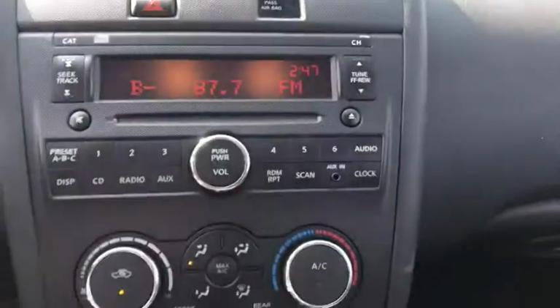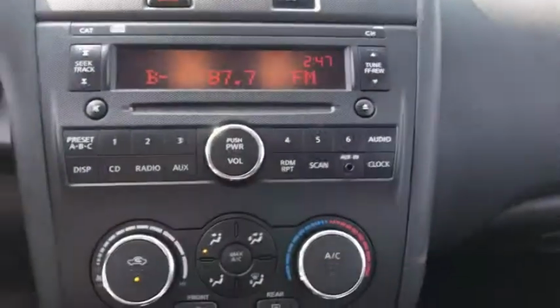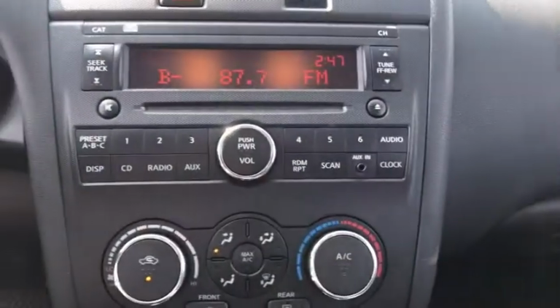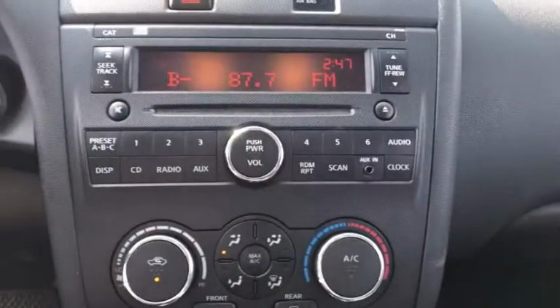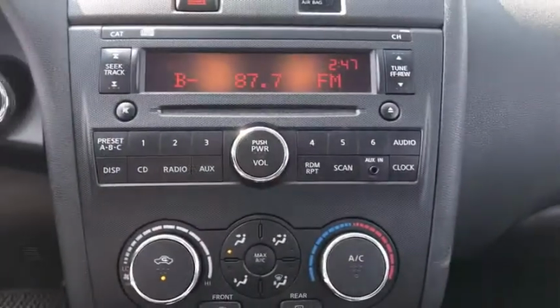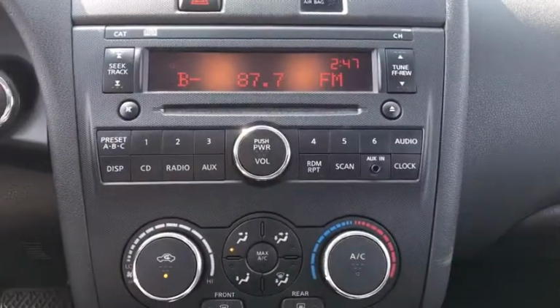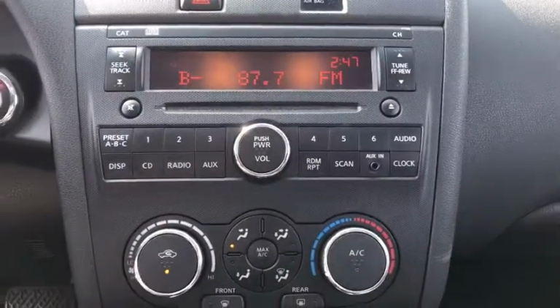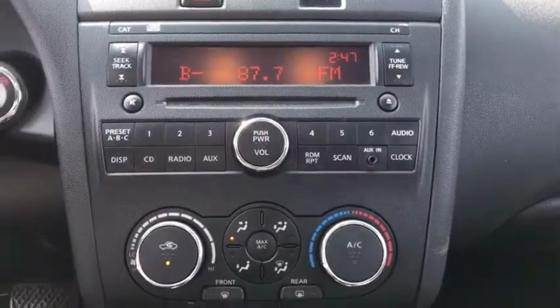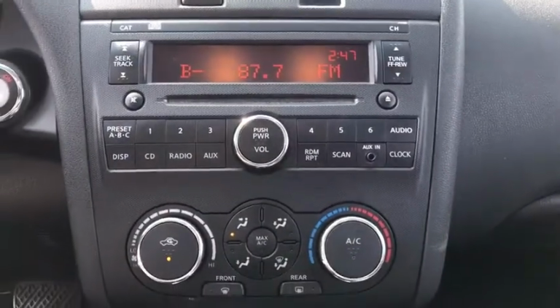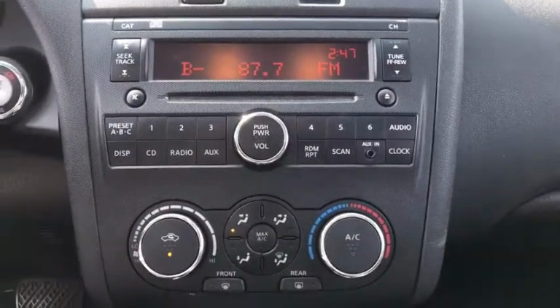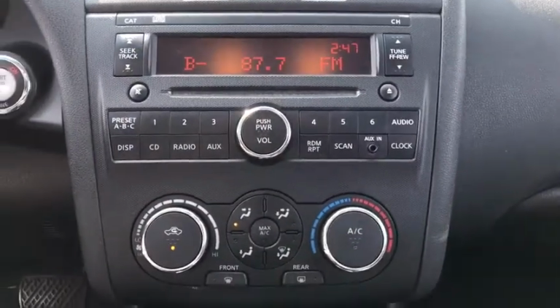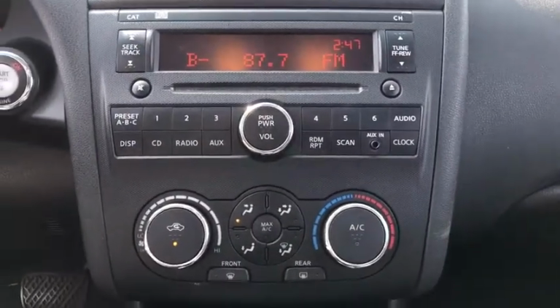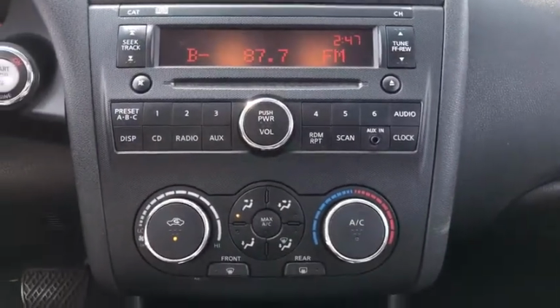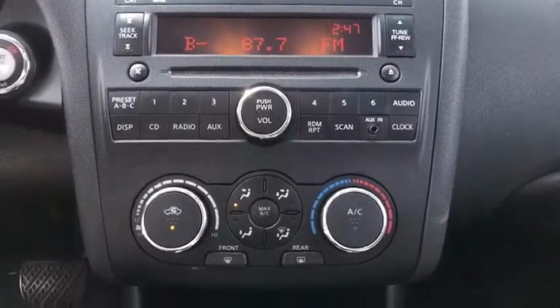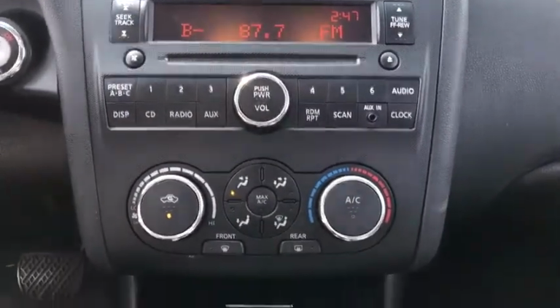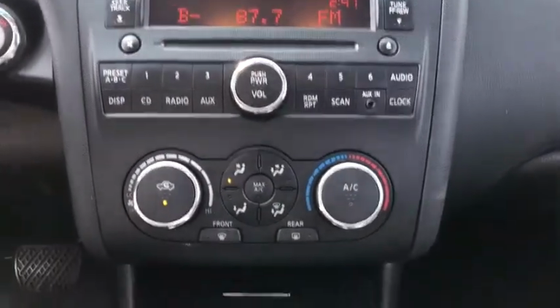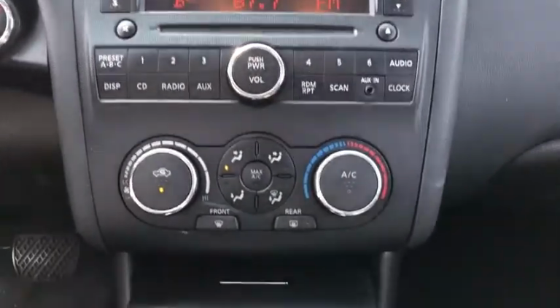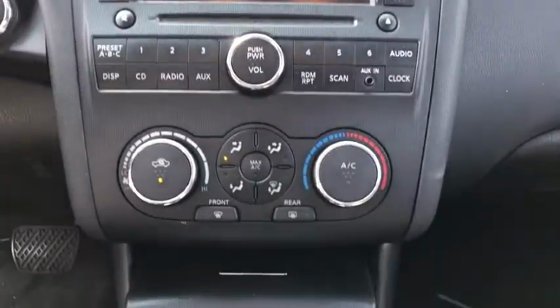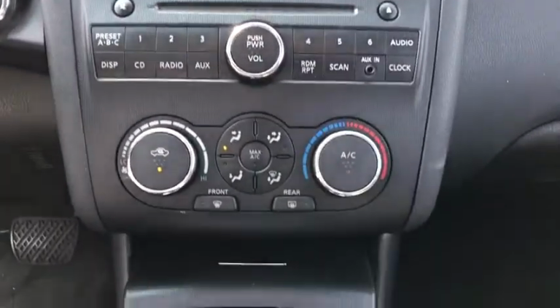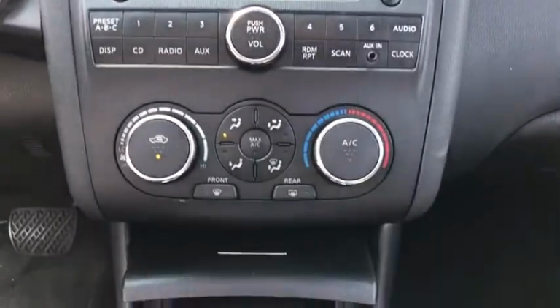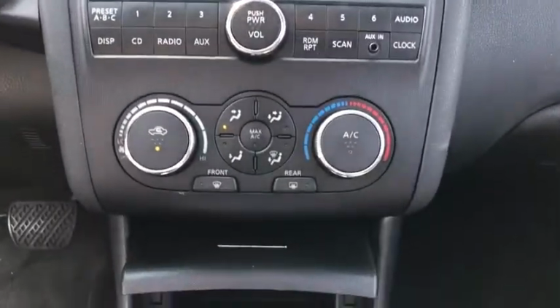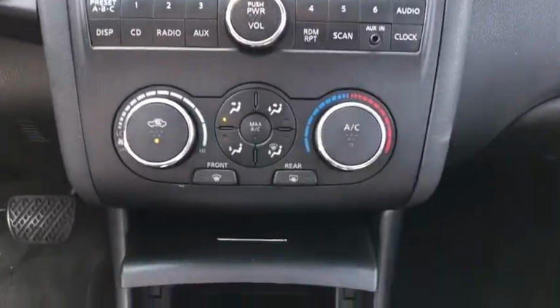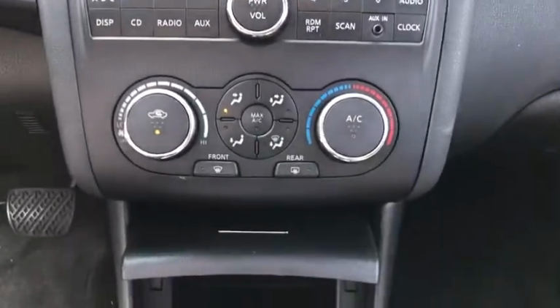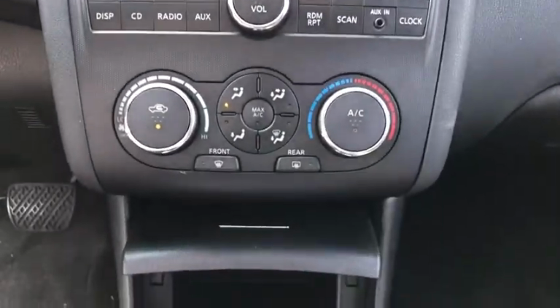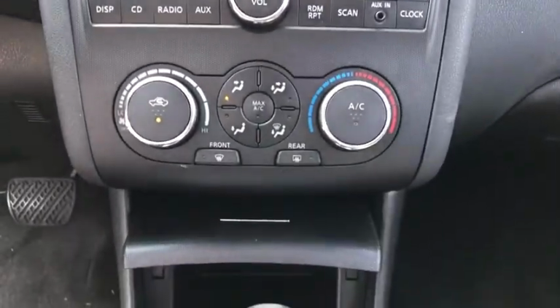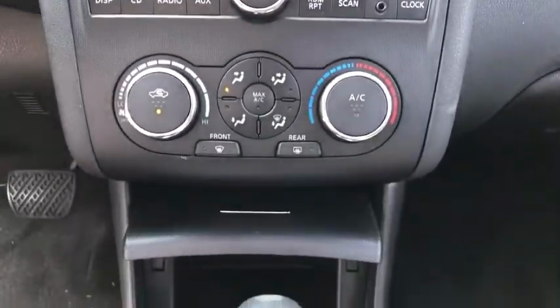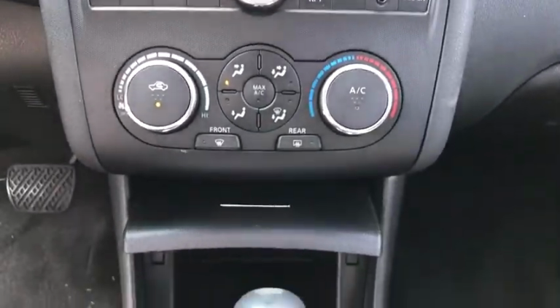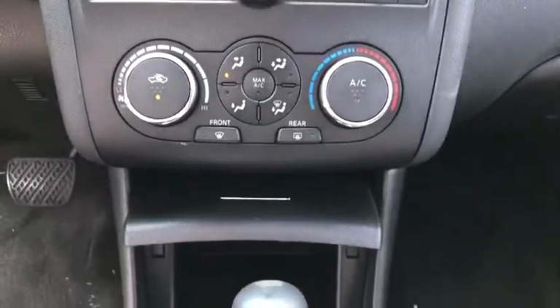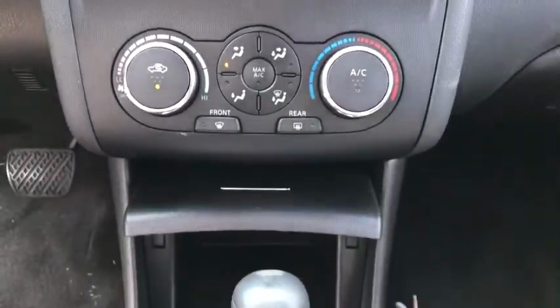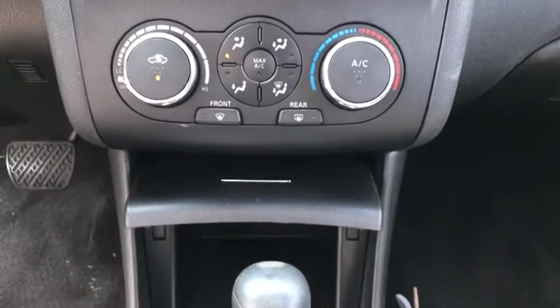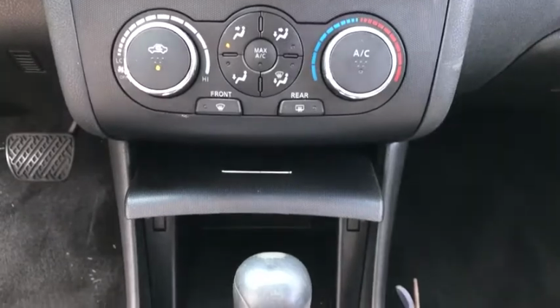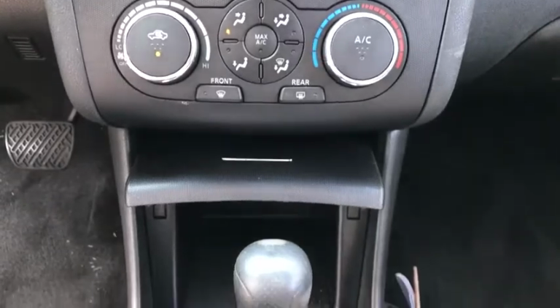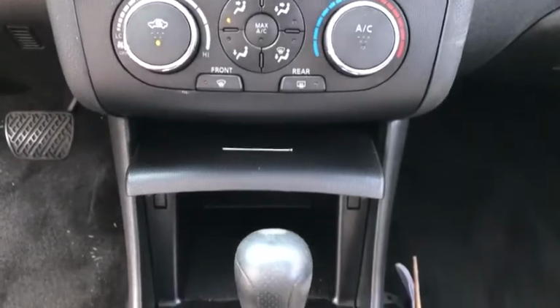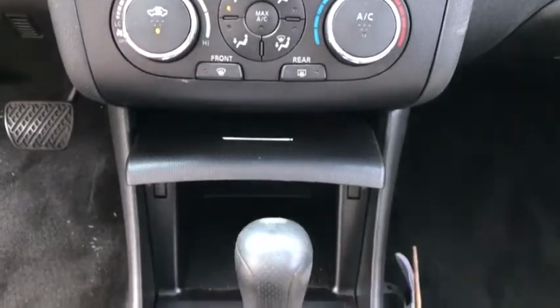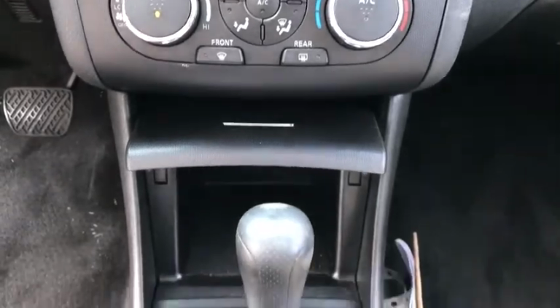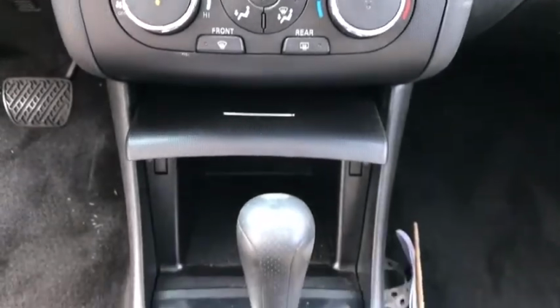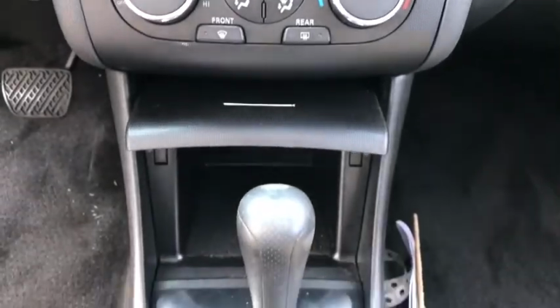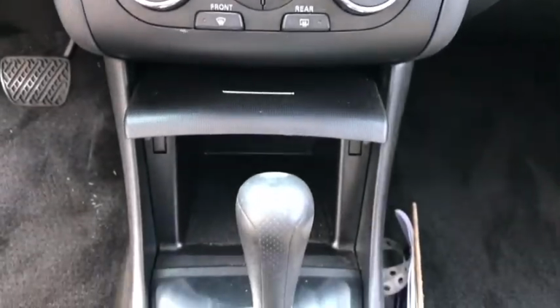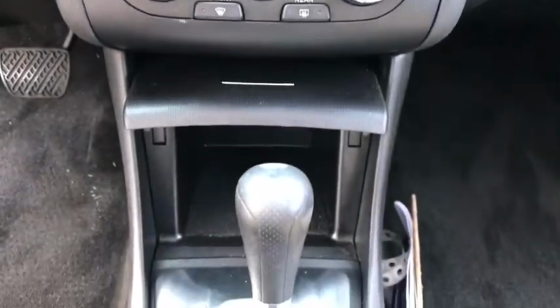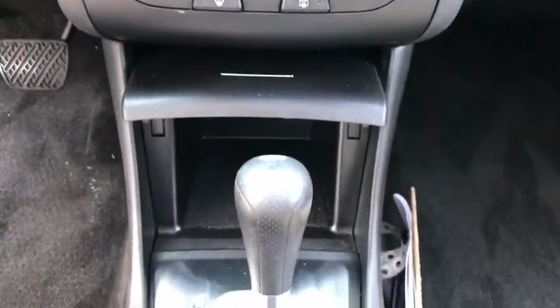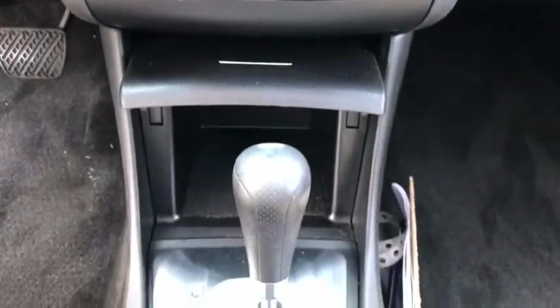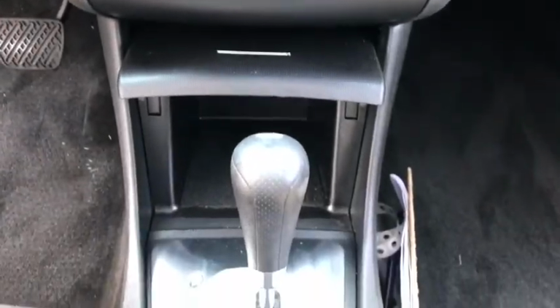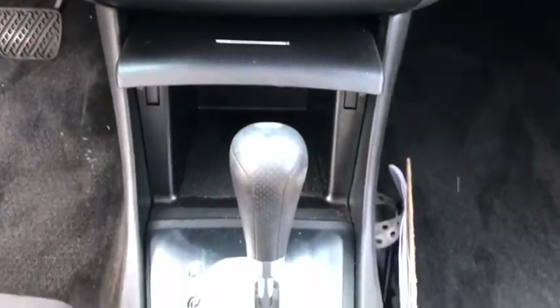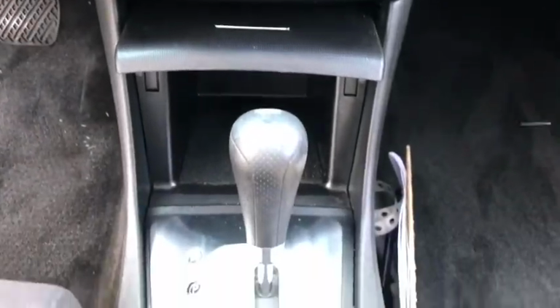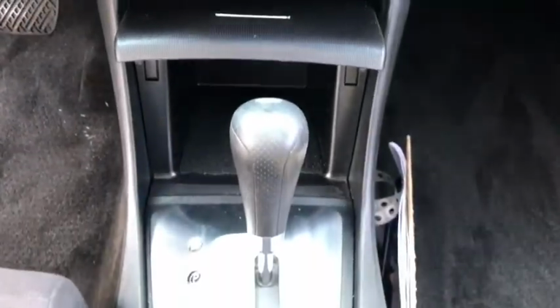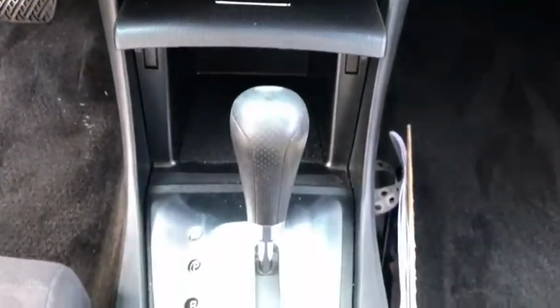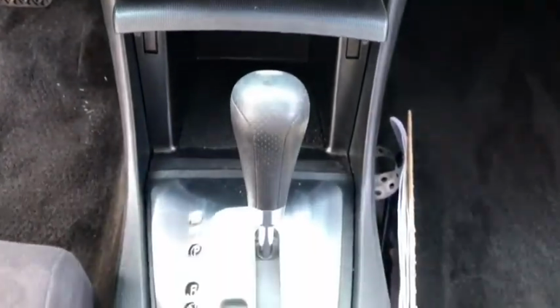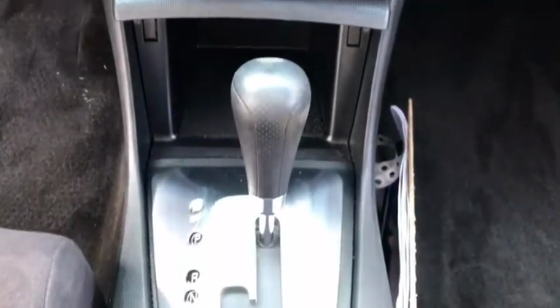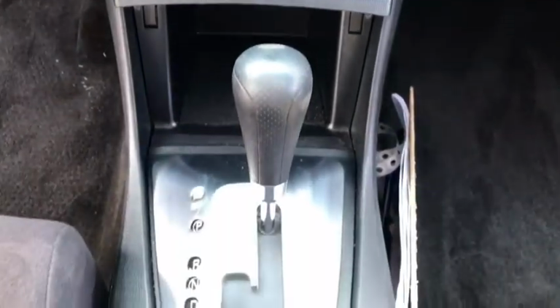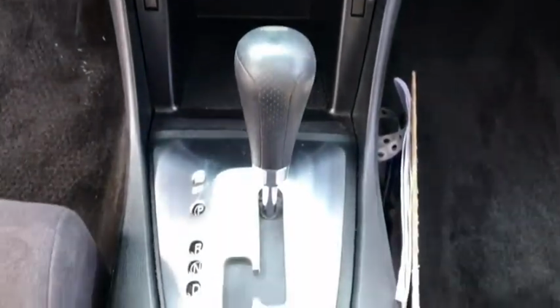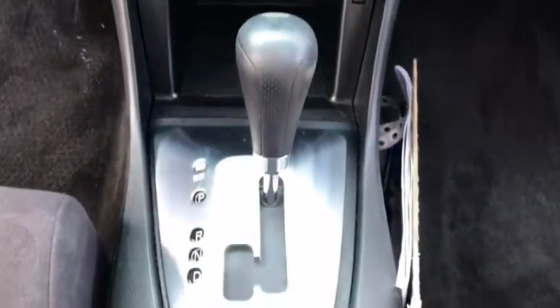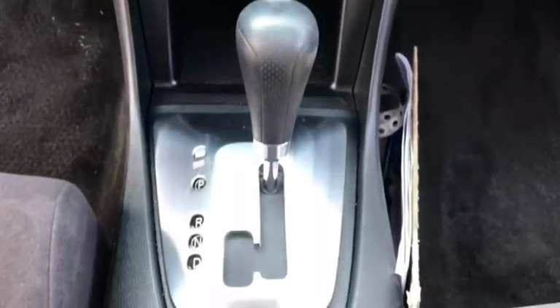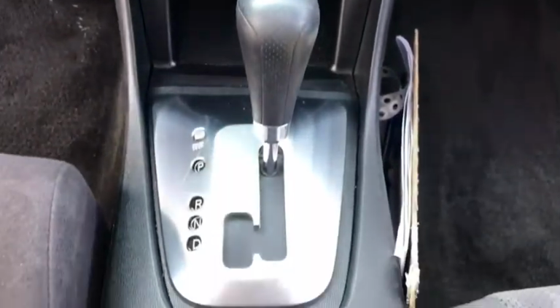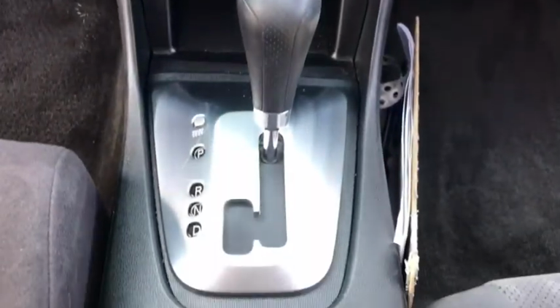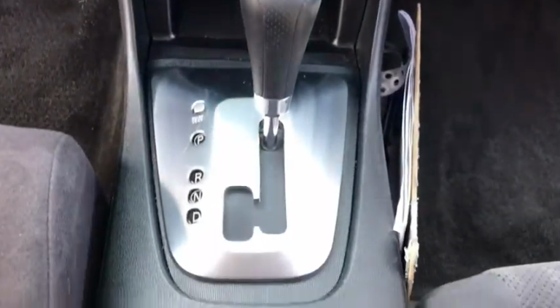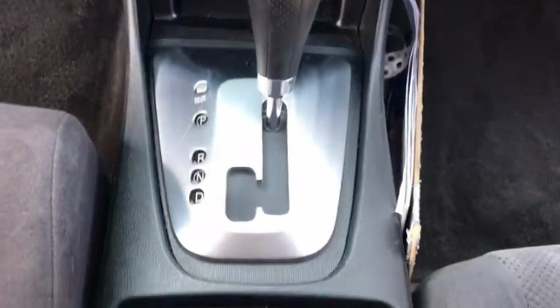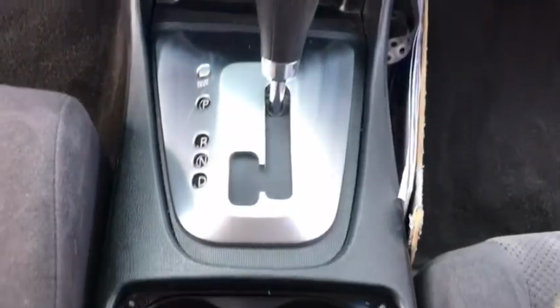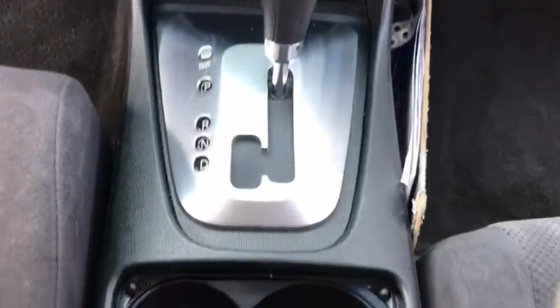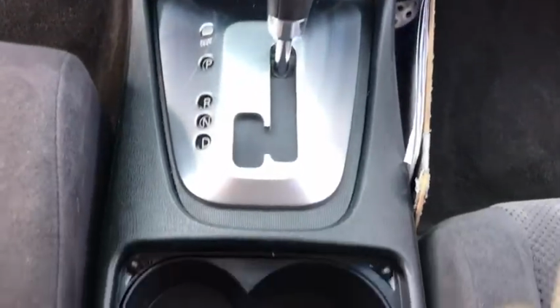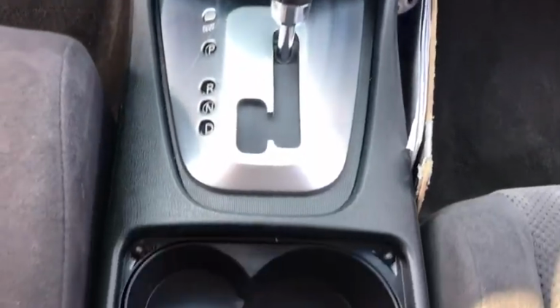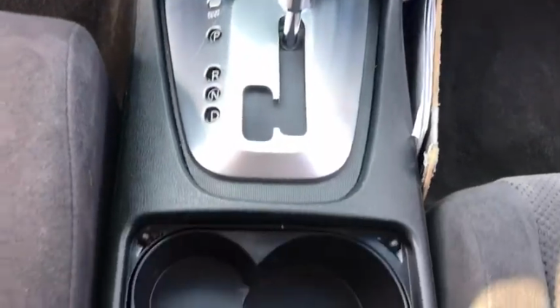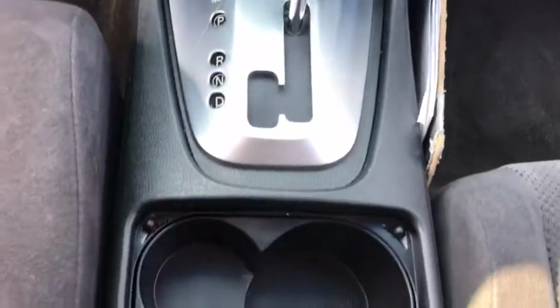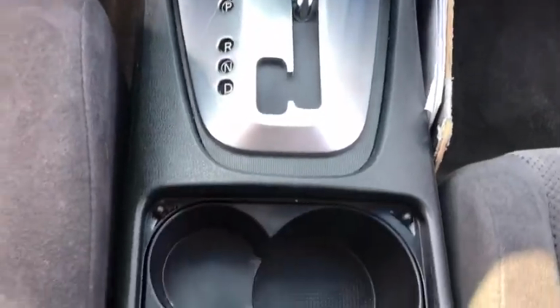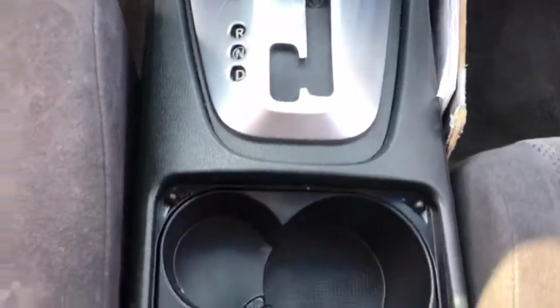Overhead console, panic alarm, power driver's seat, driver vanity mirror, front reading lamps, tilt steering wheel.